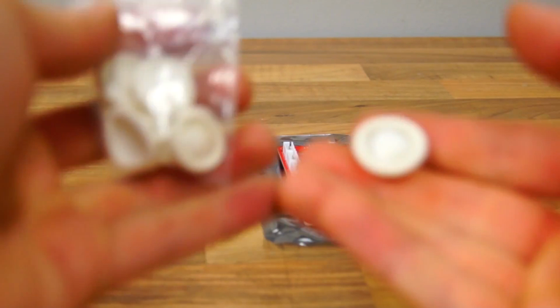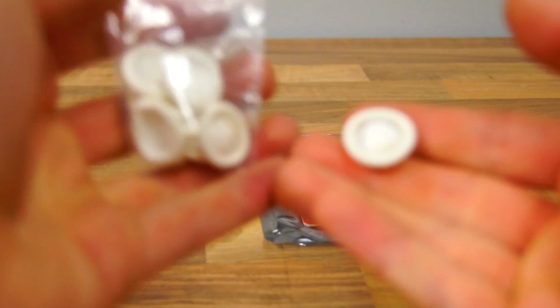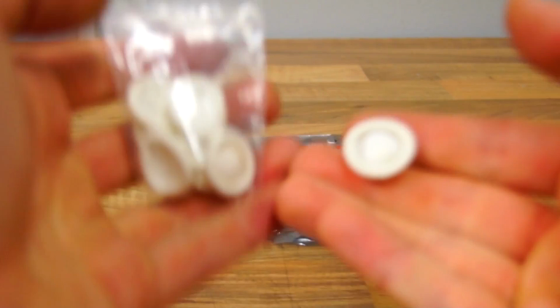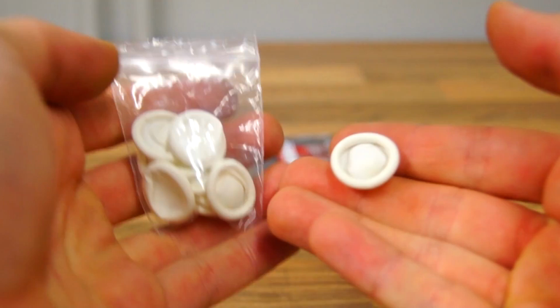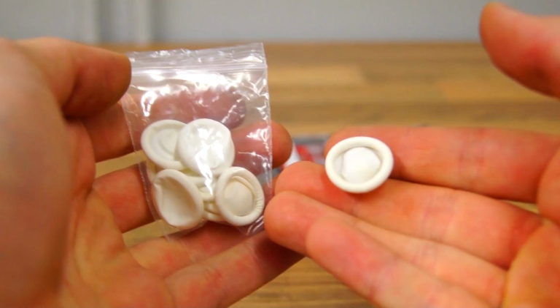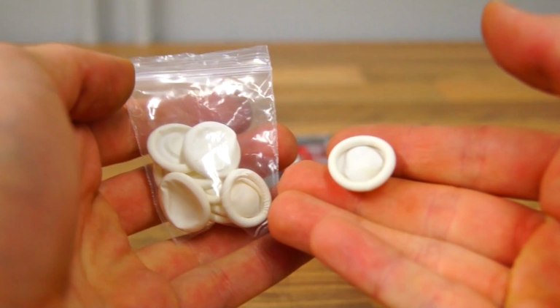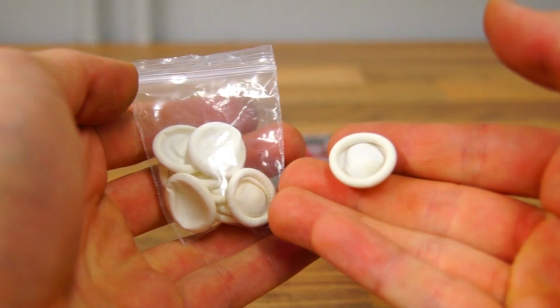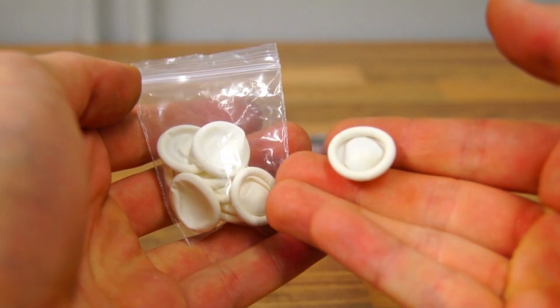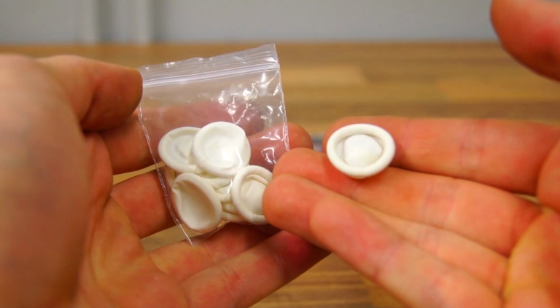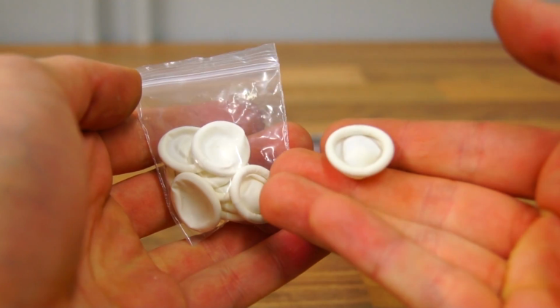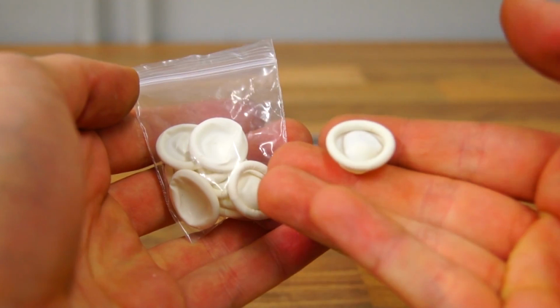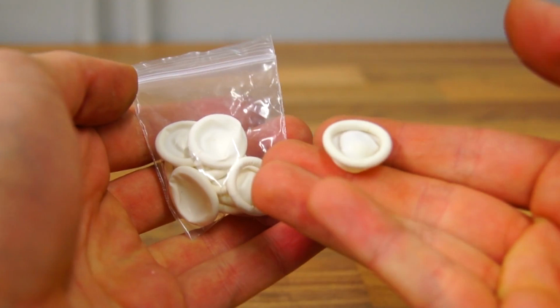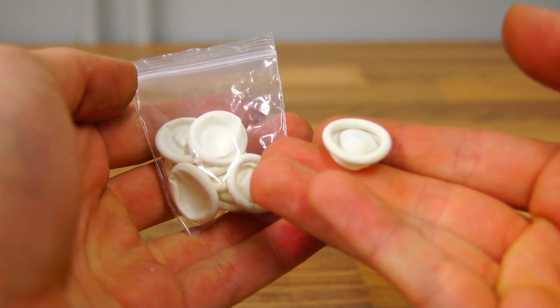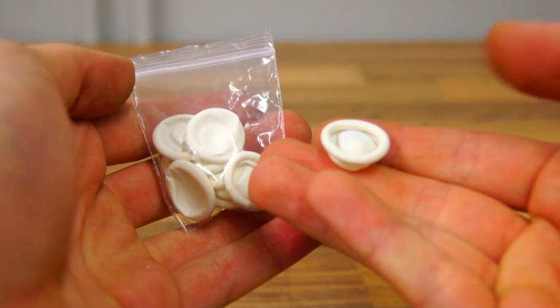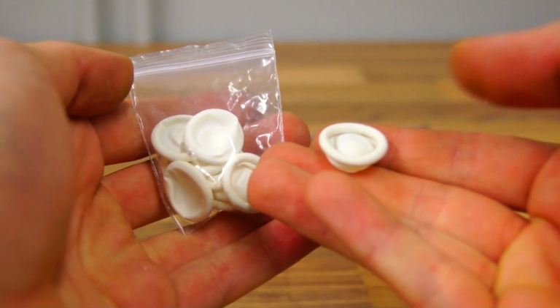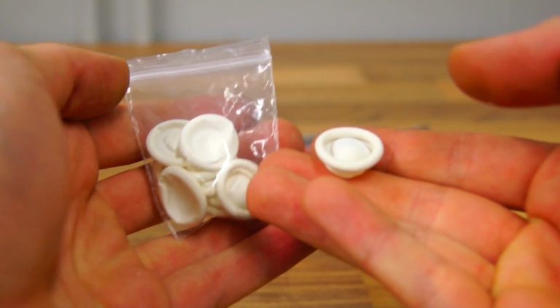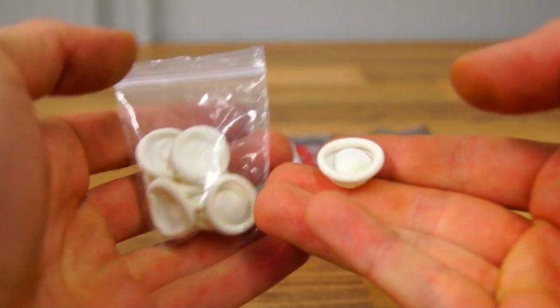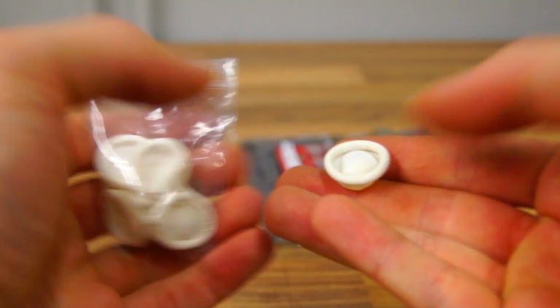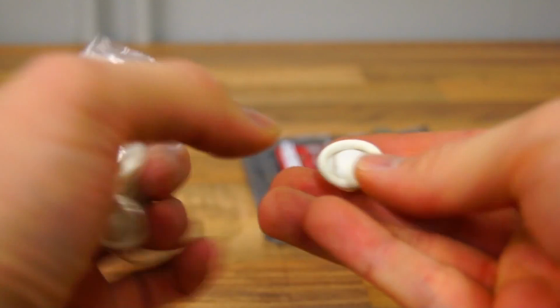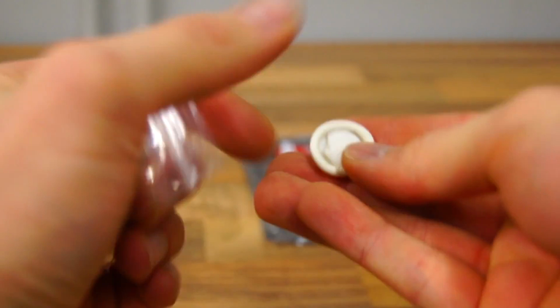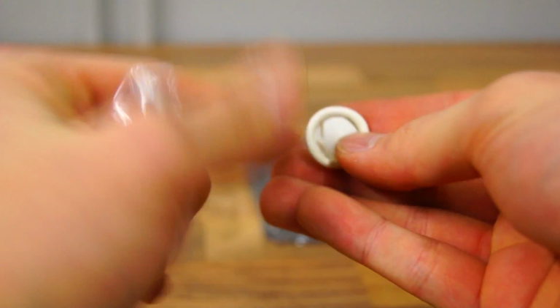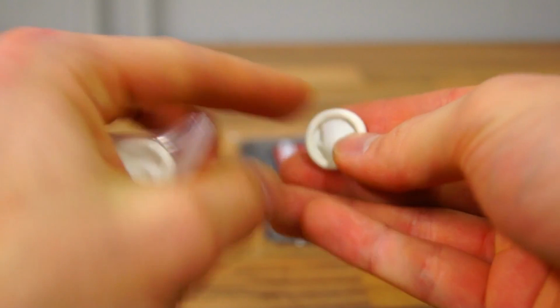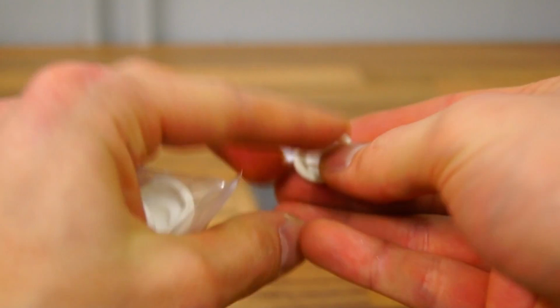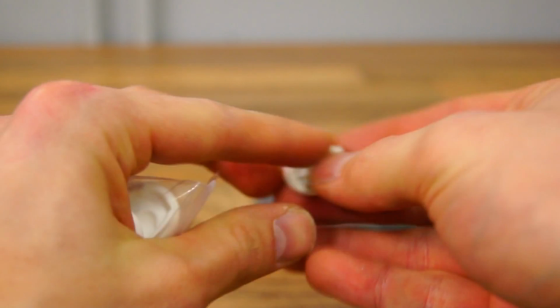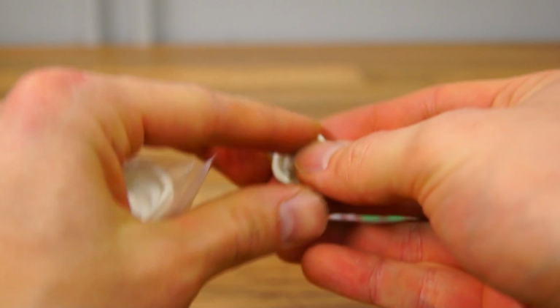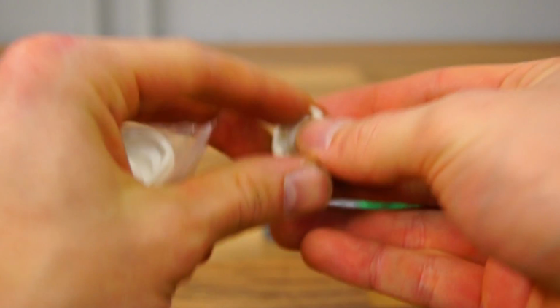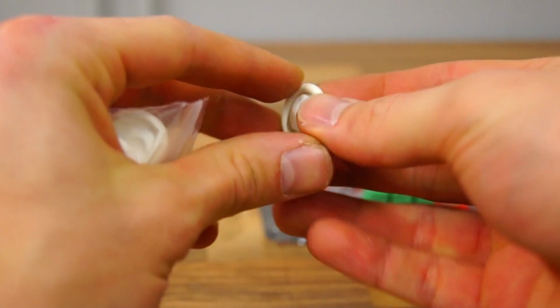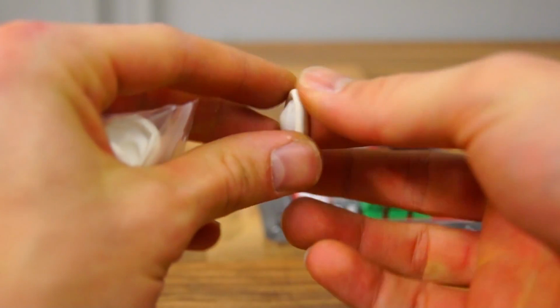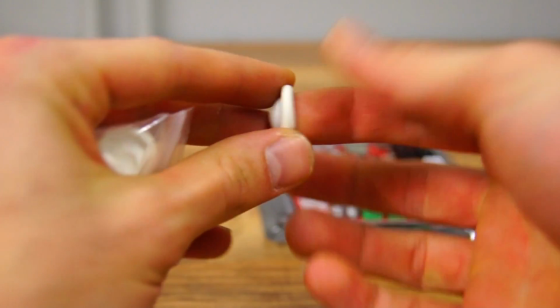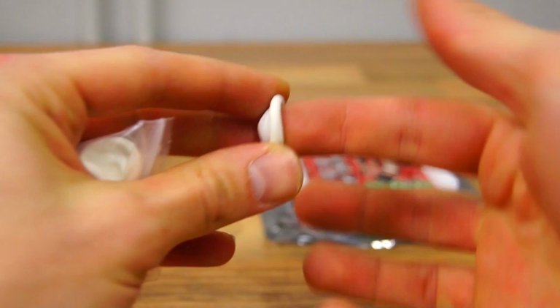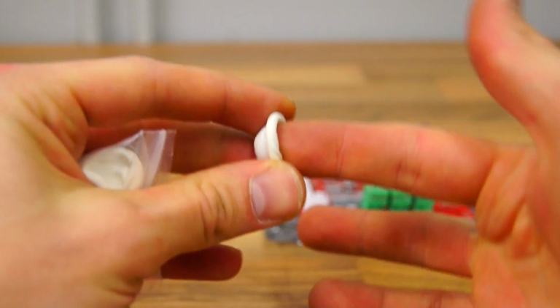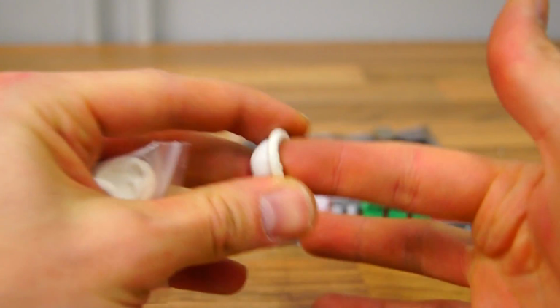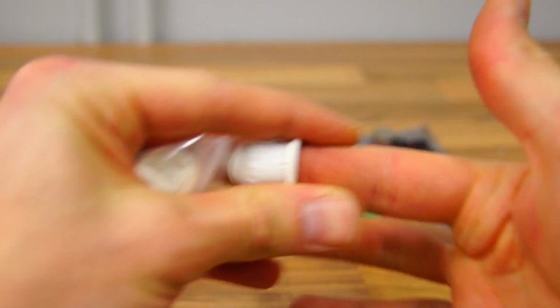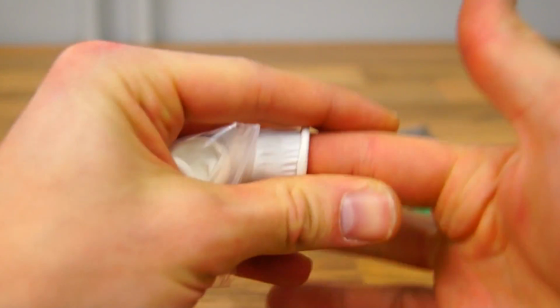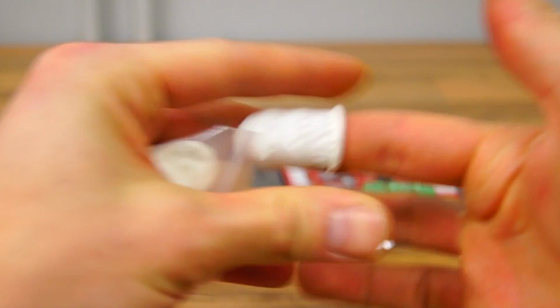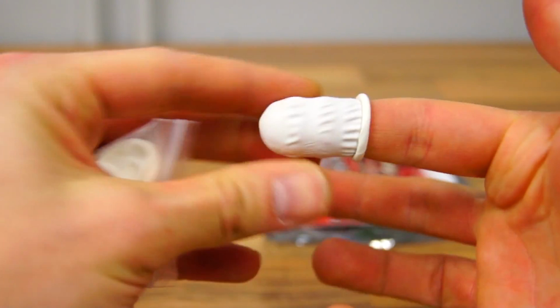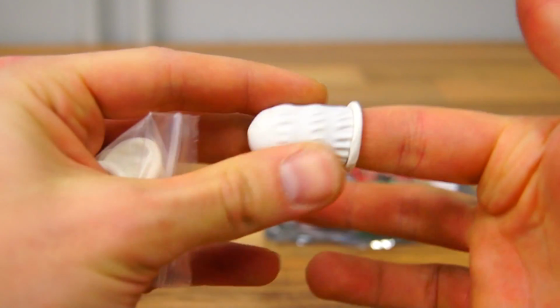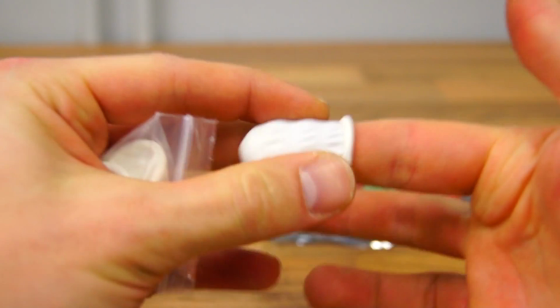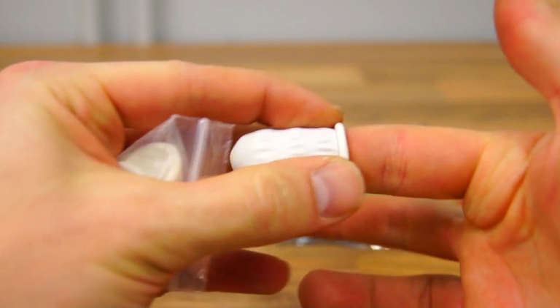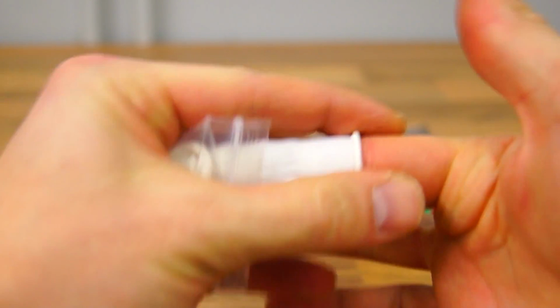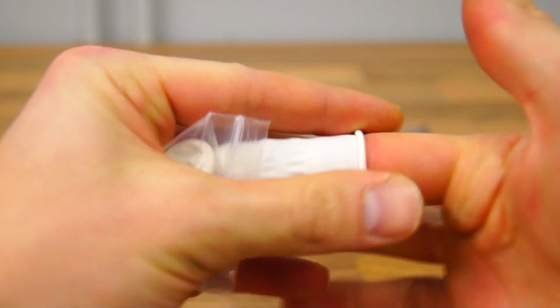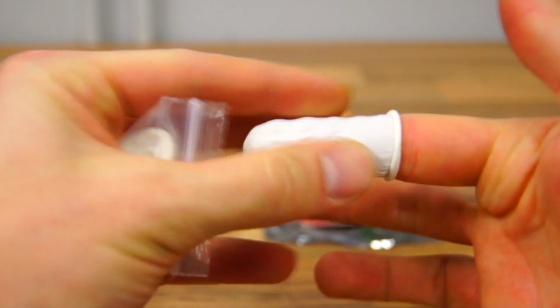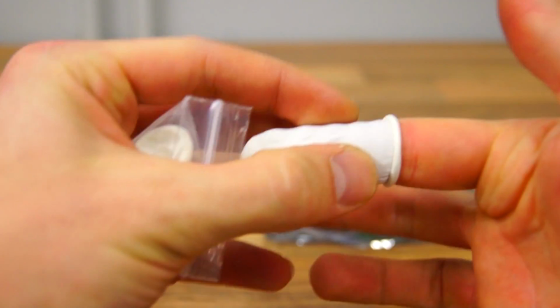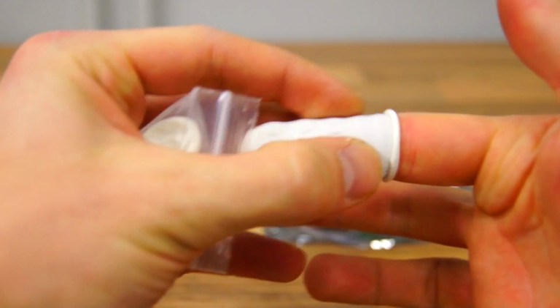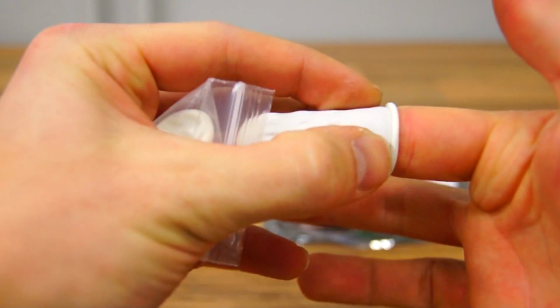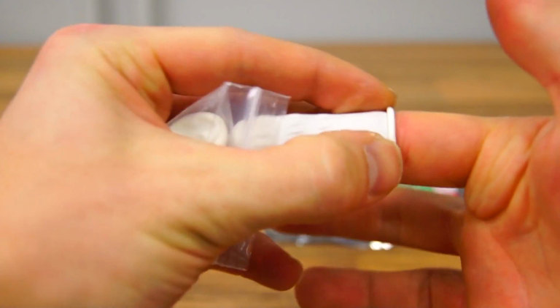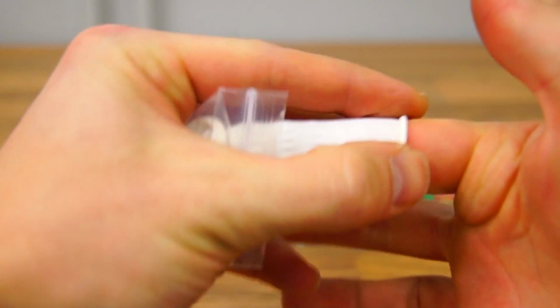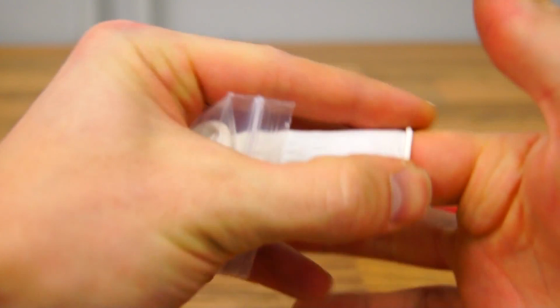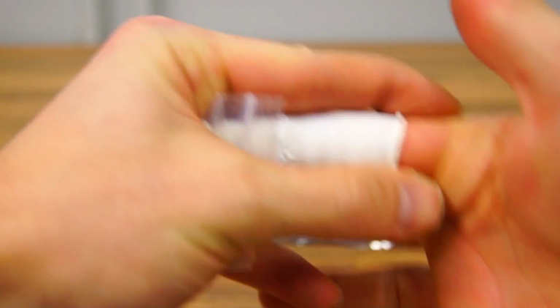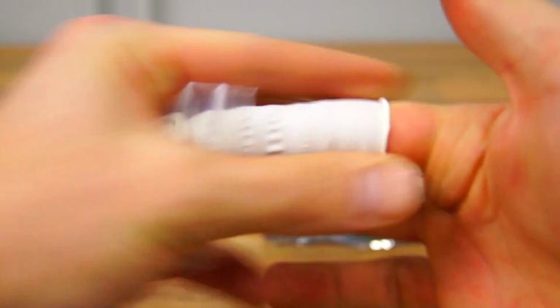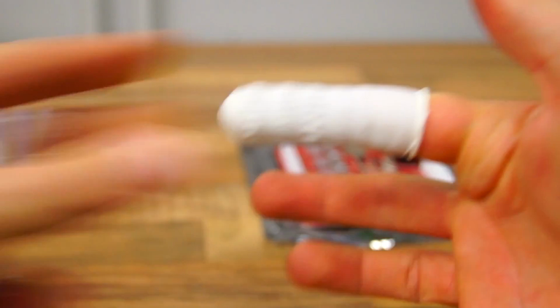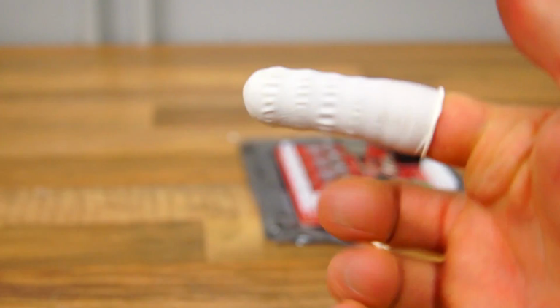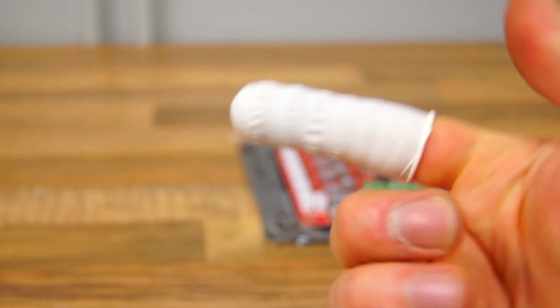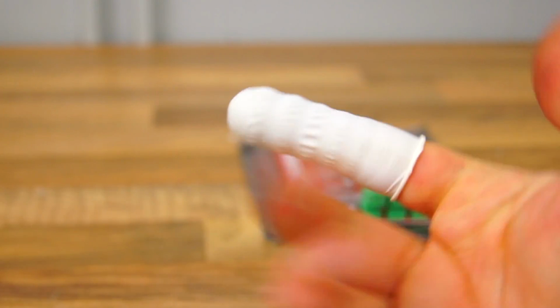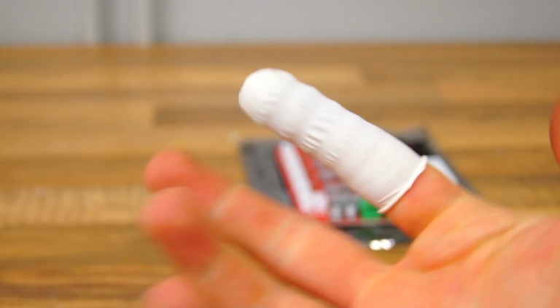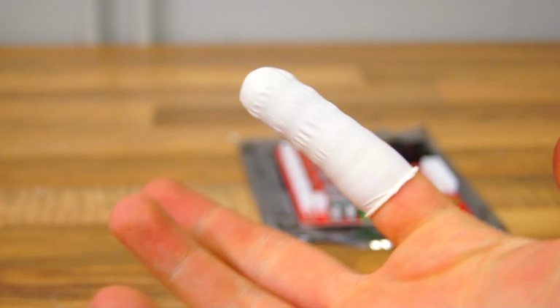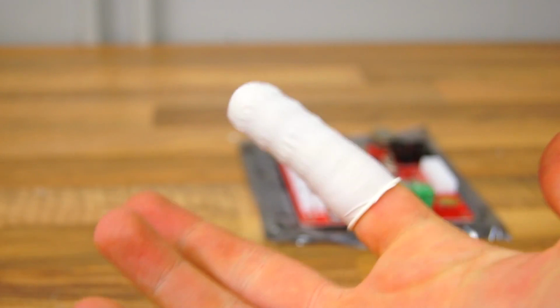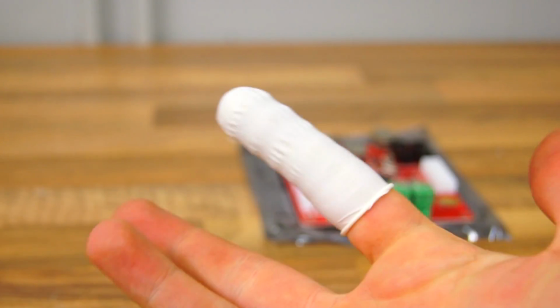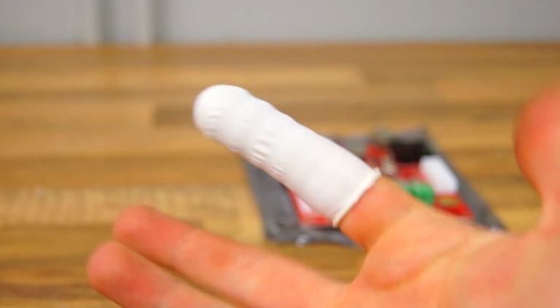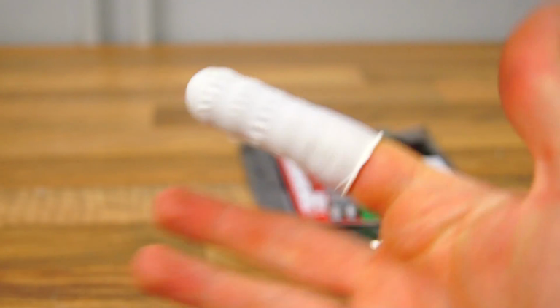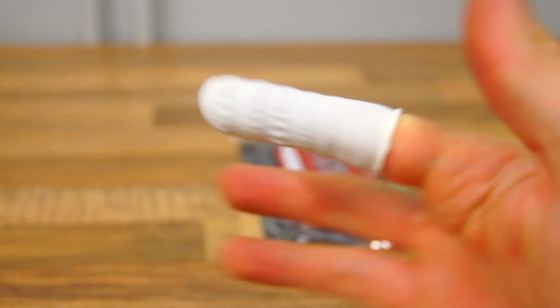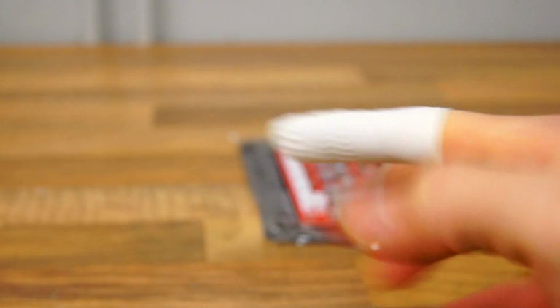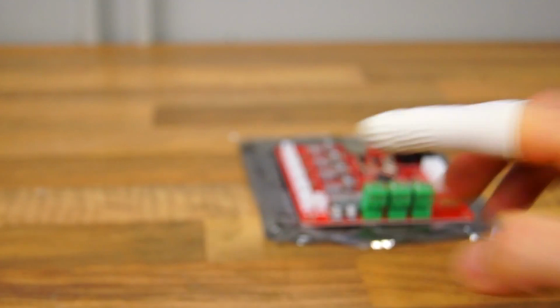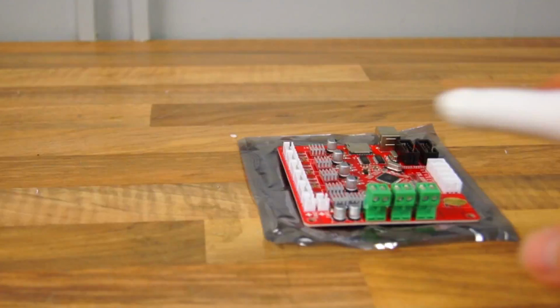It's not what it looks like. These are supposed to go on the fingers to prevent causing damage to the electronic components.